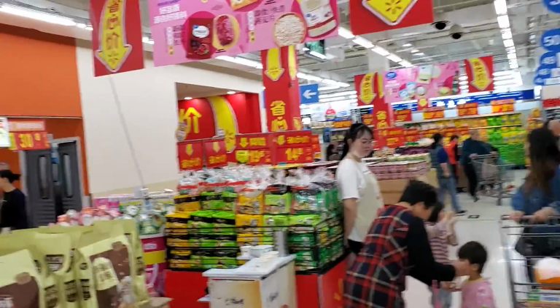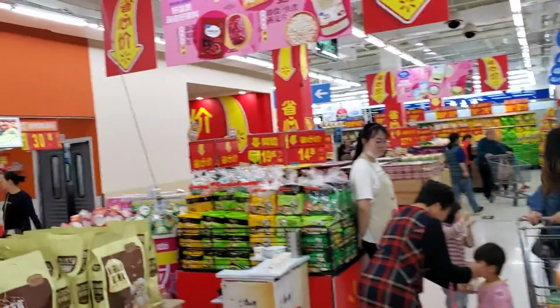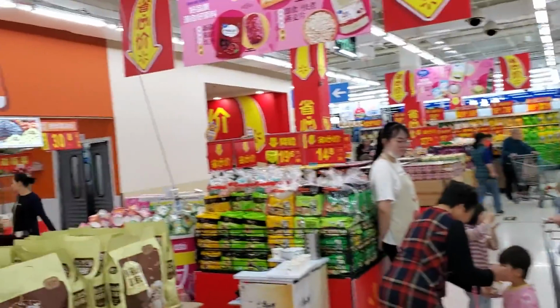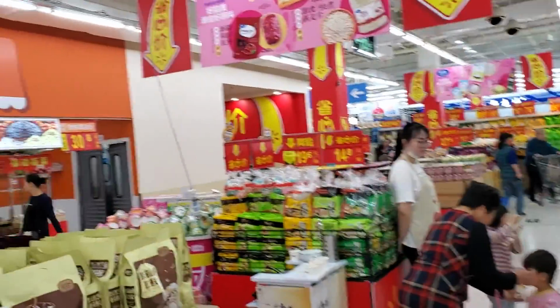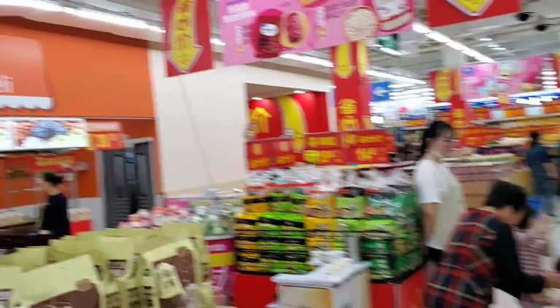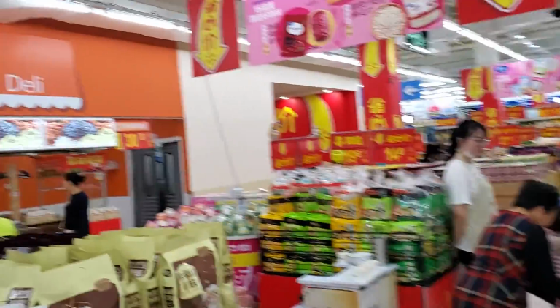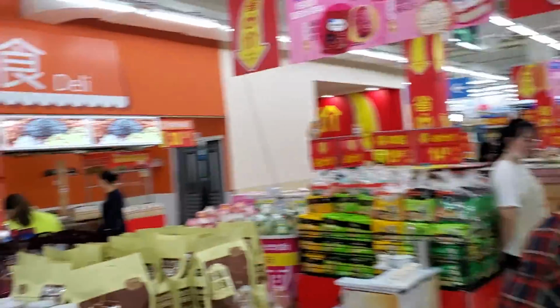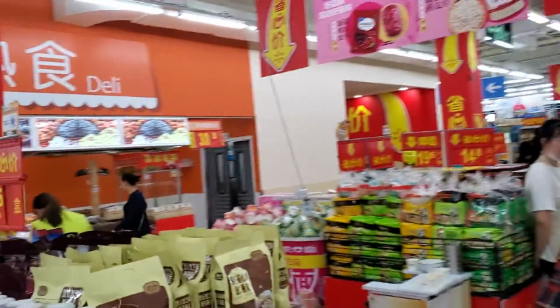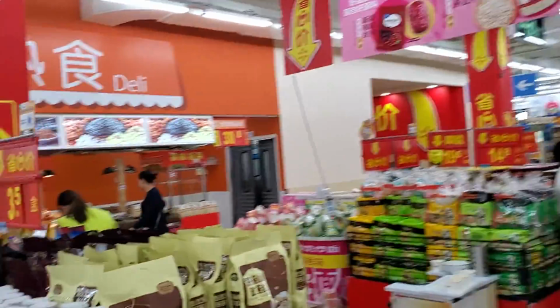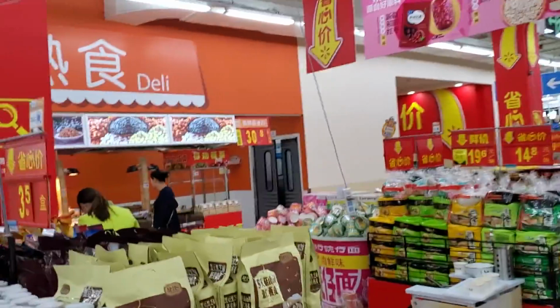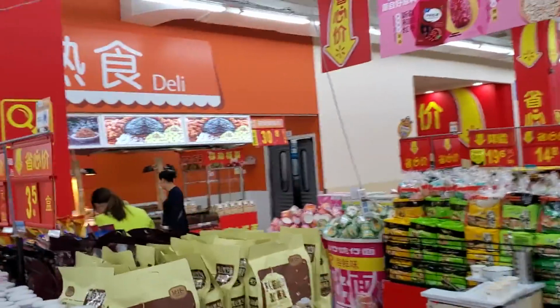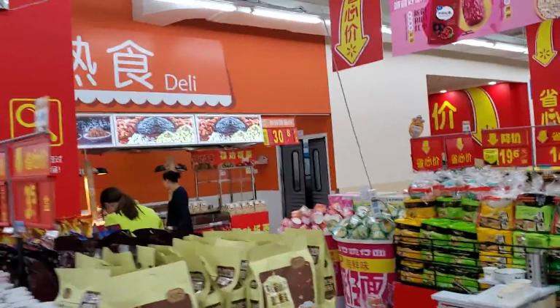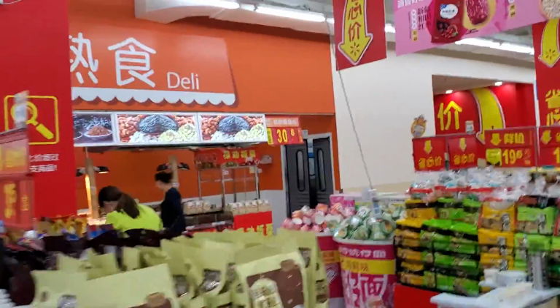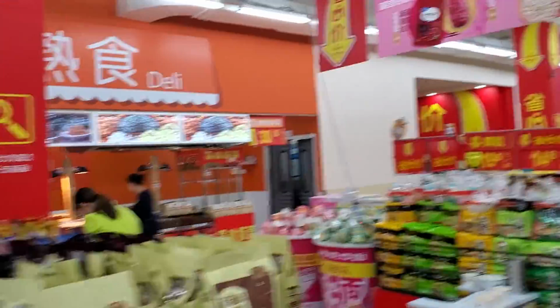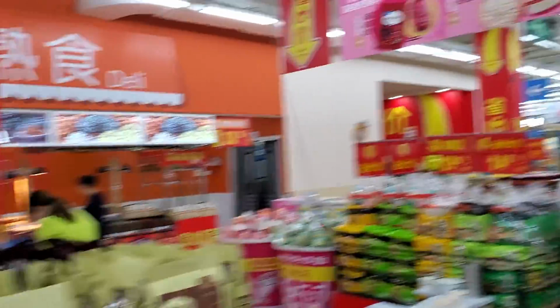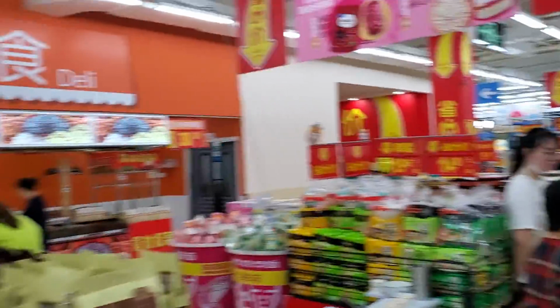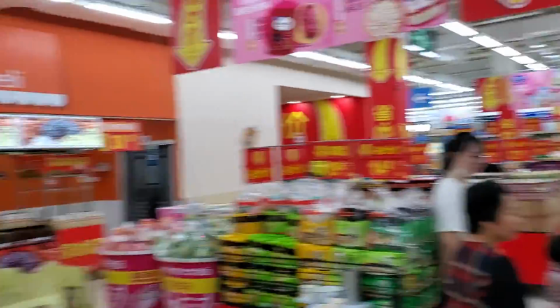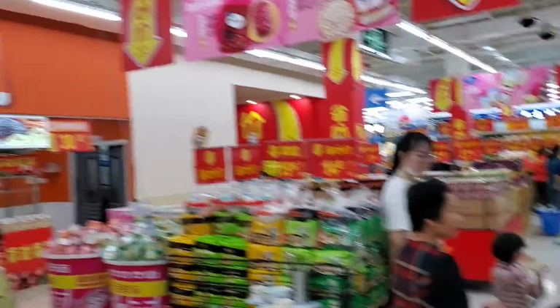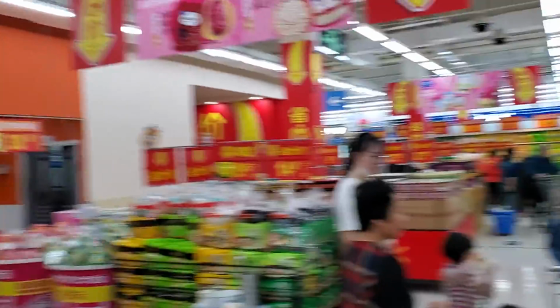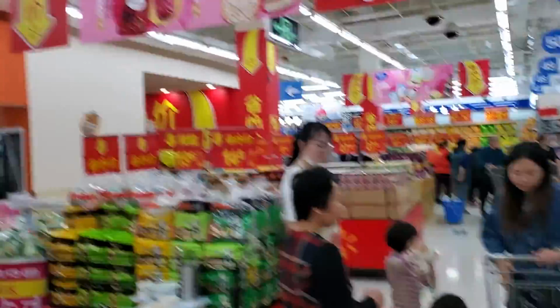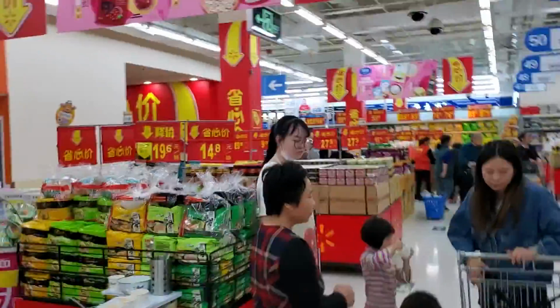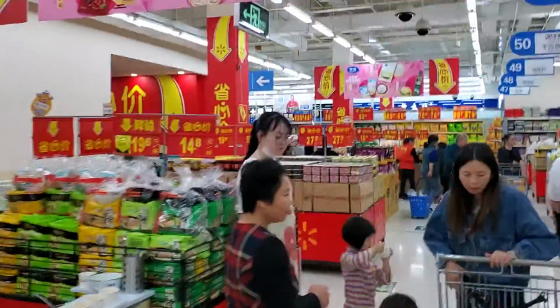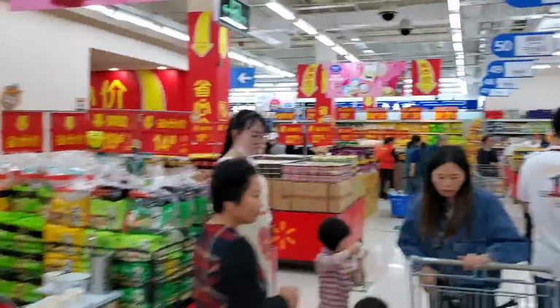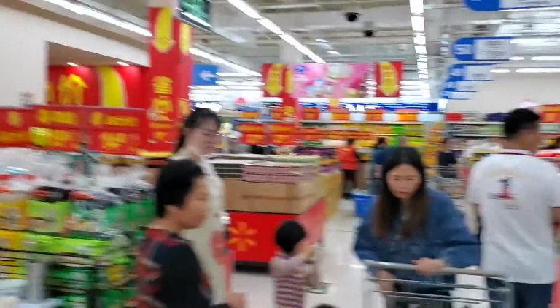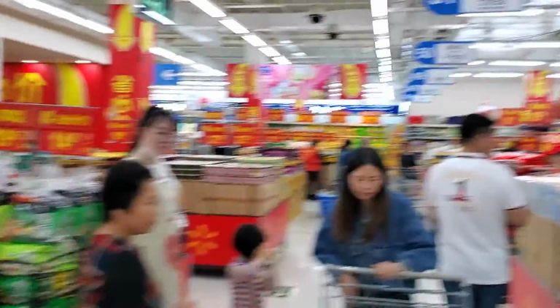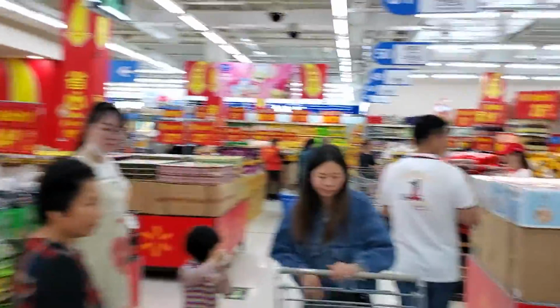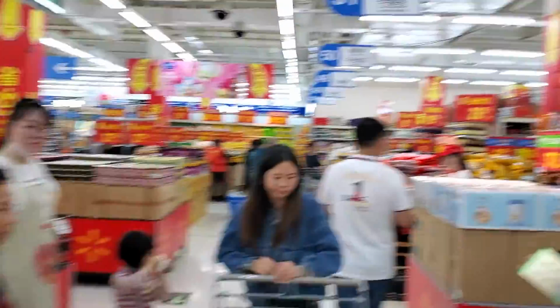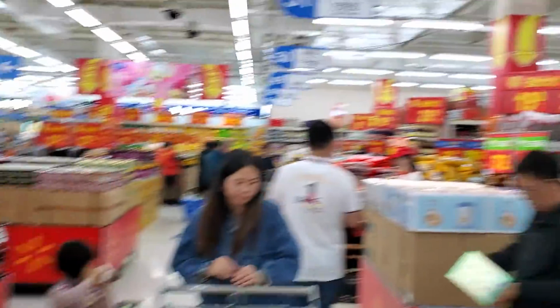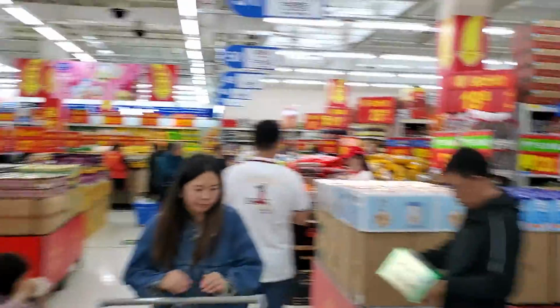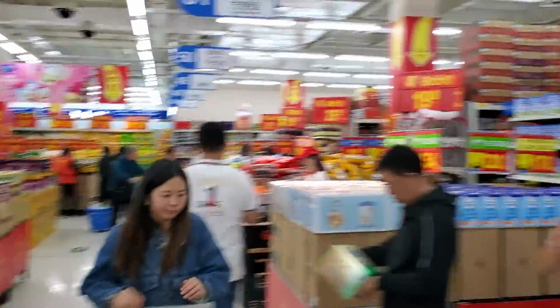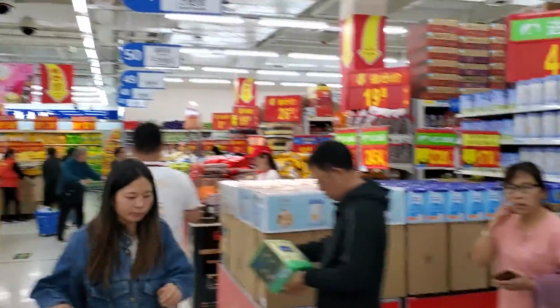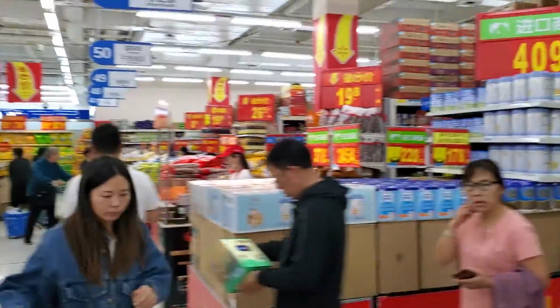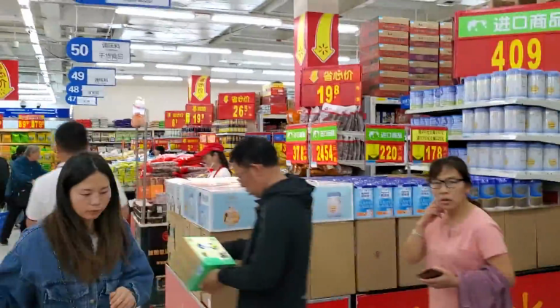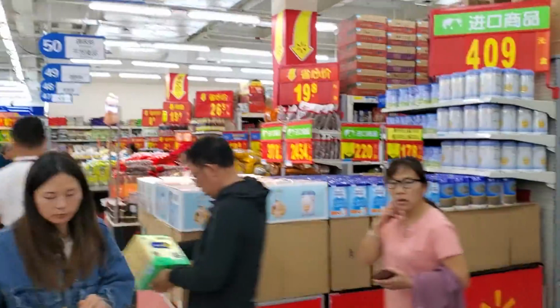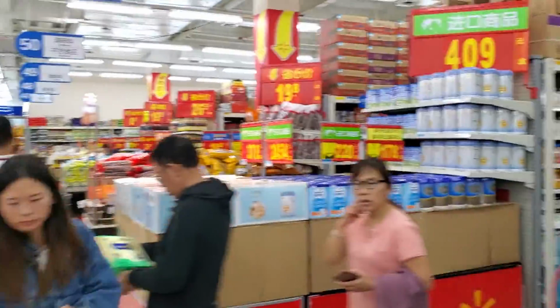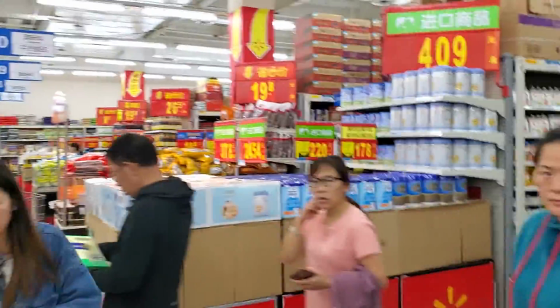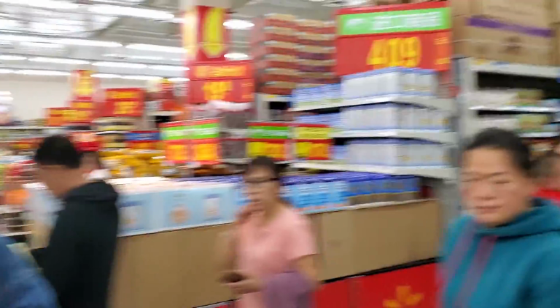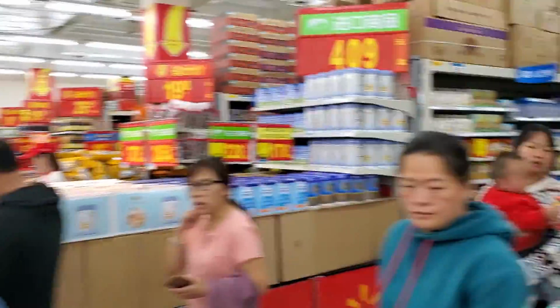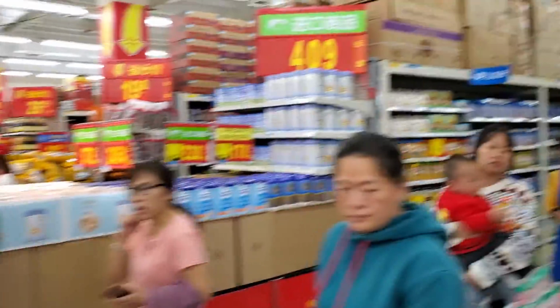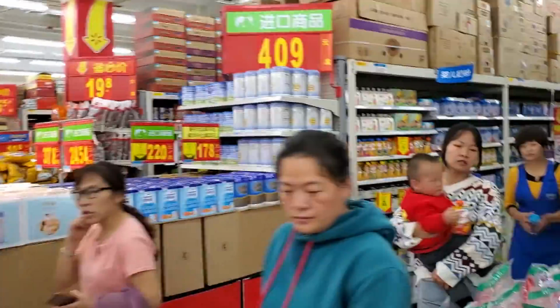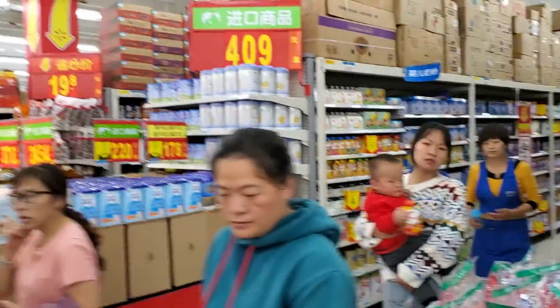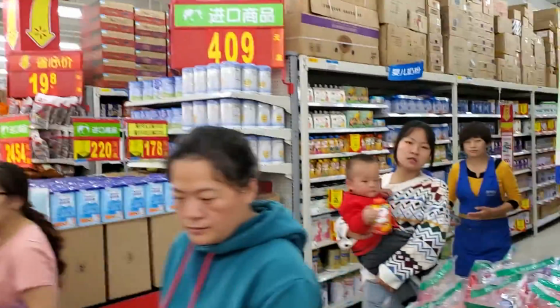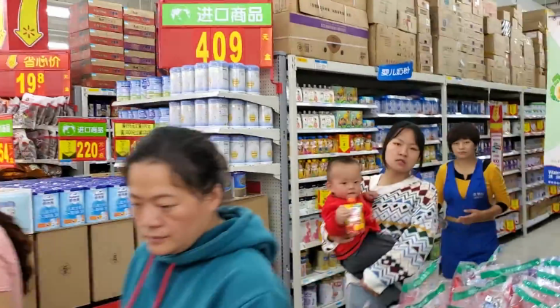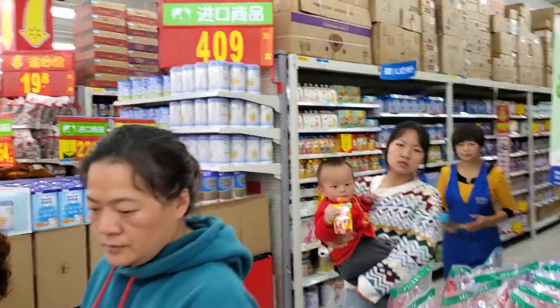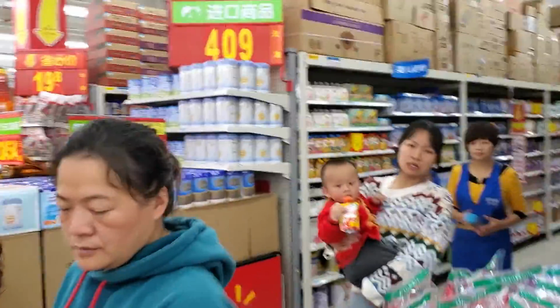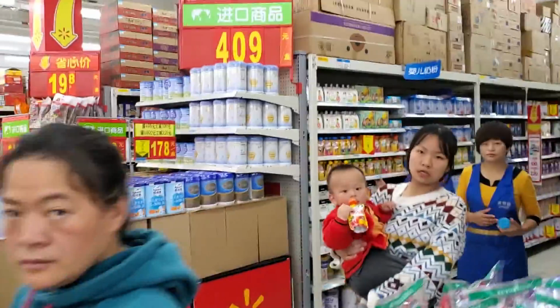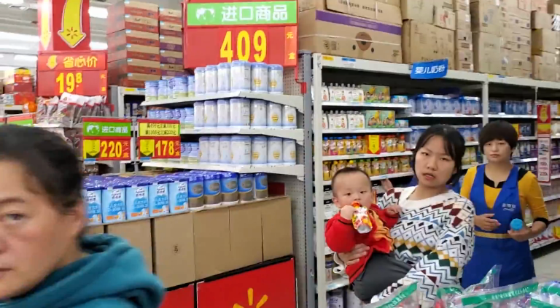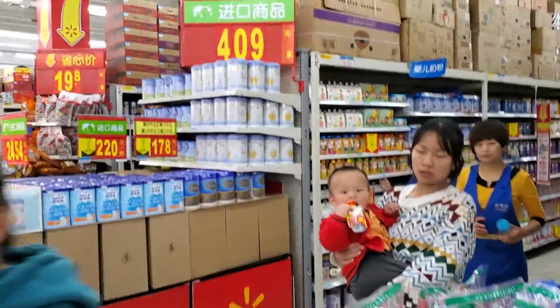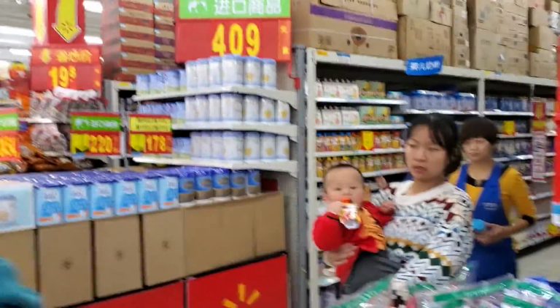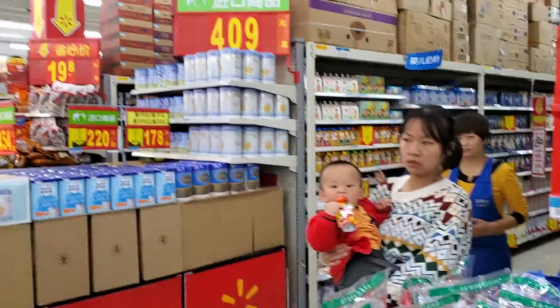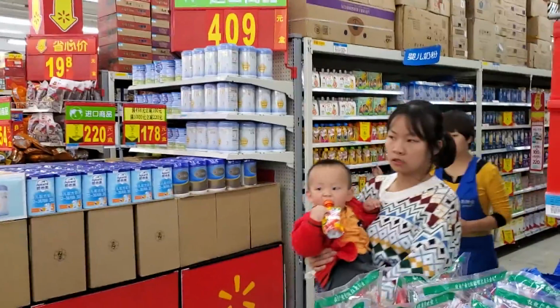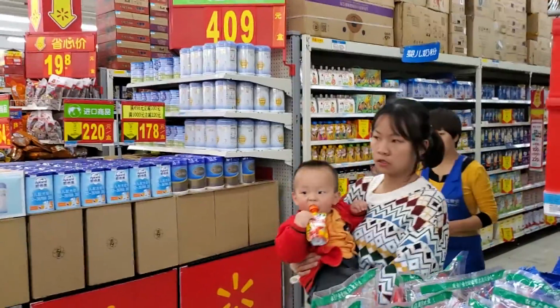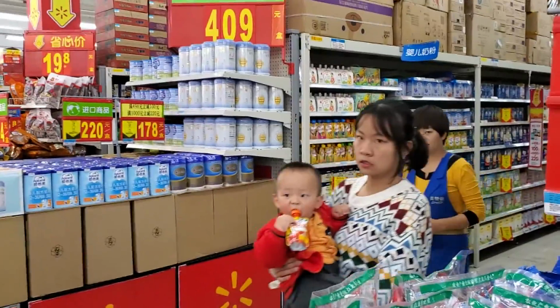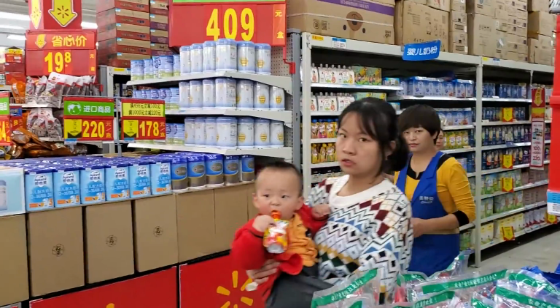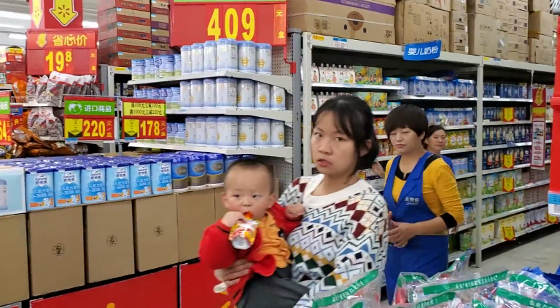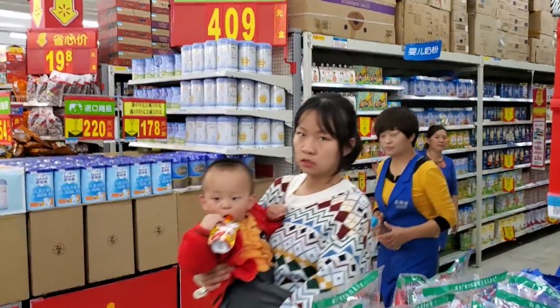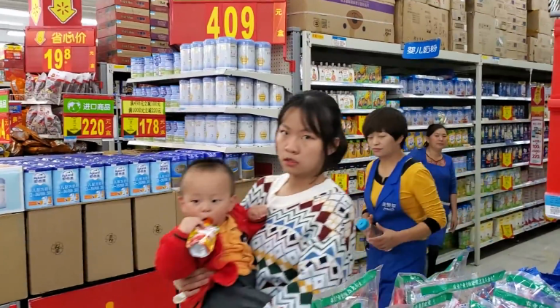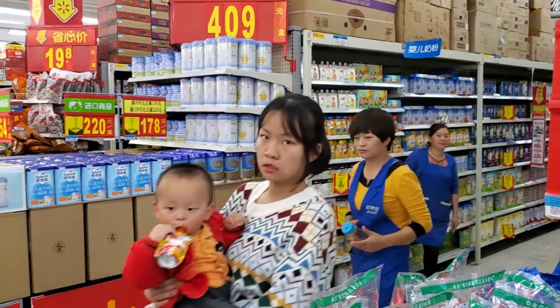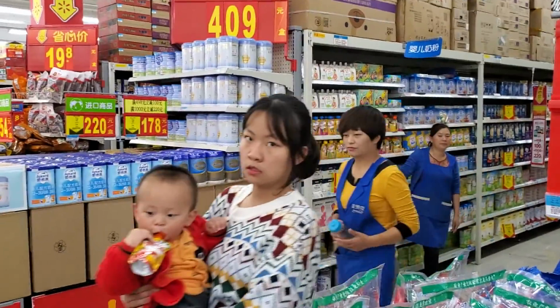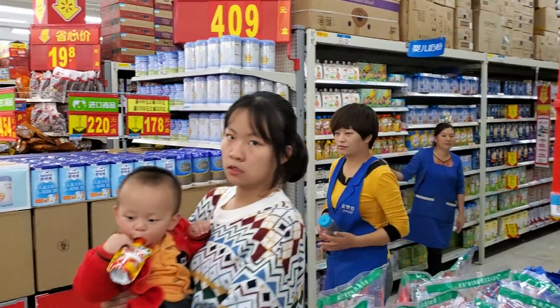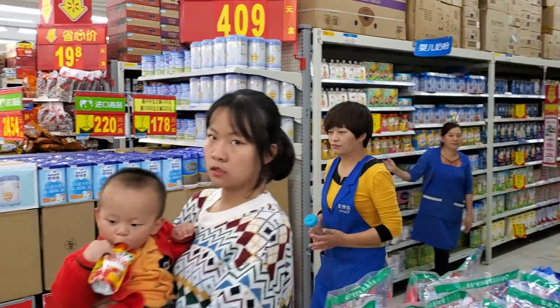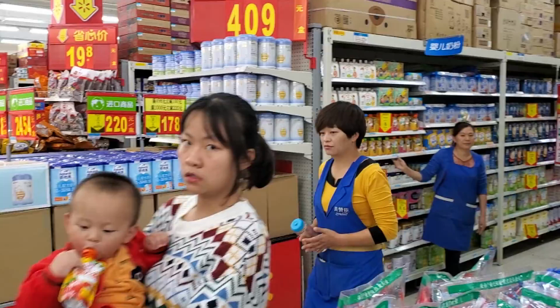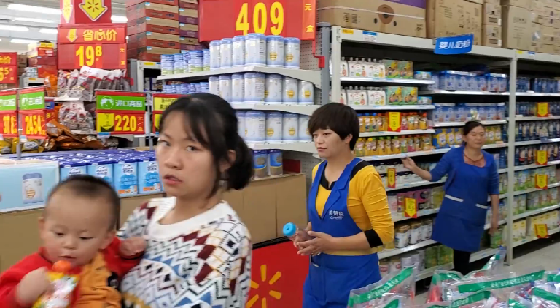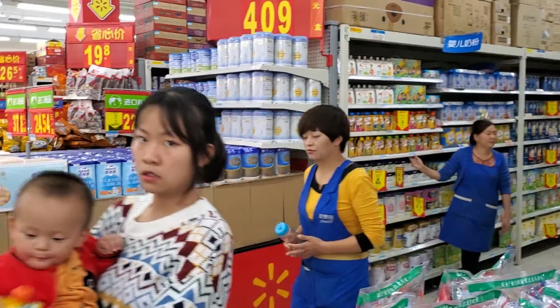Other than the name Walmart, I don't really see any resemblance to what we know as Walmart in the United States.